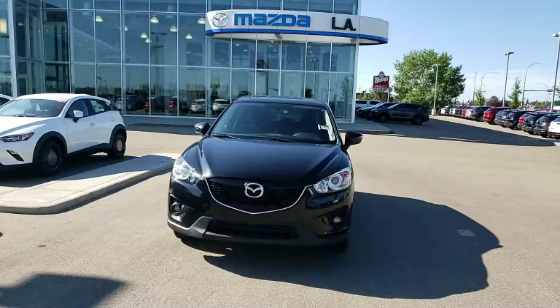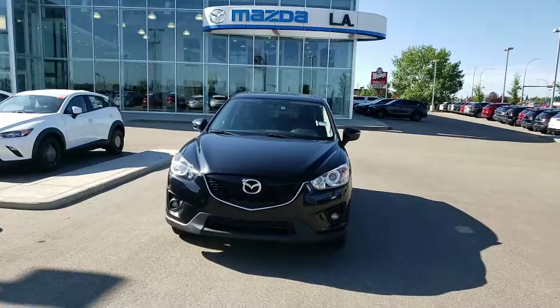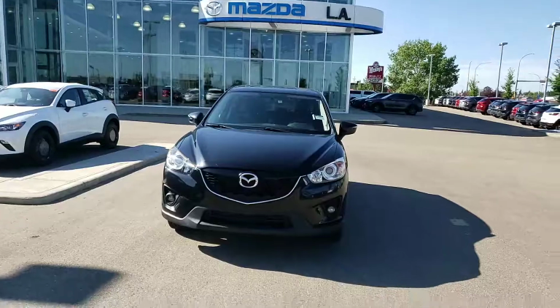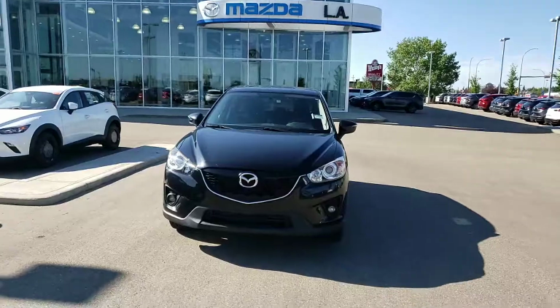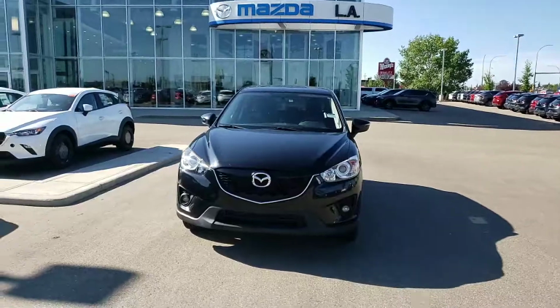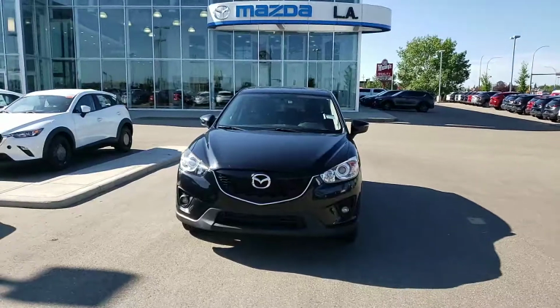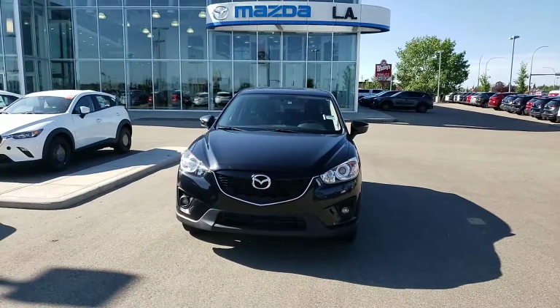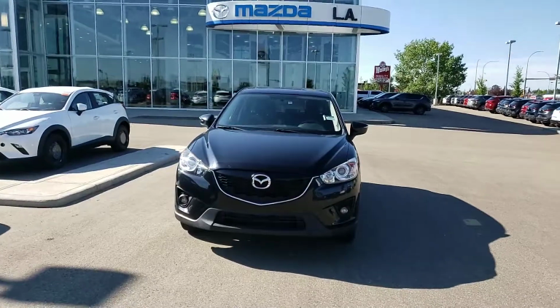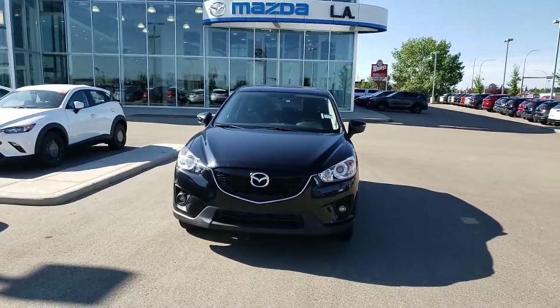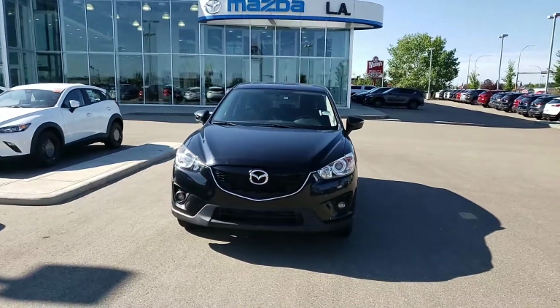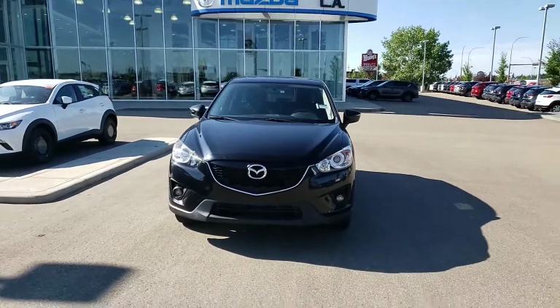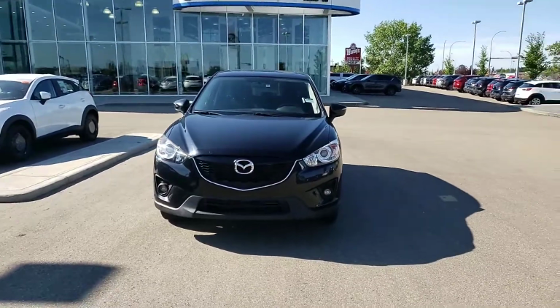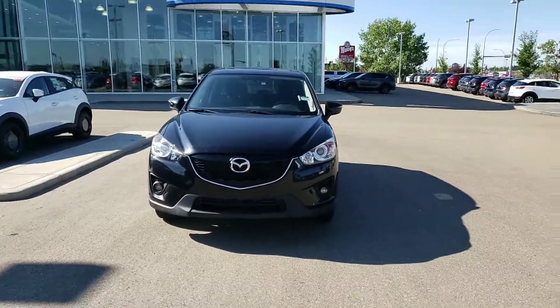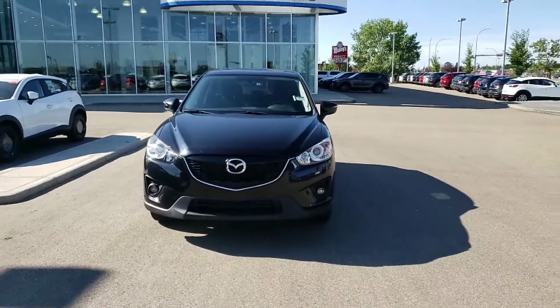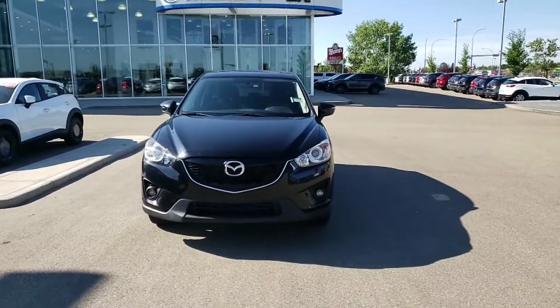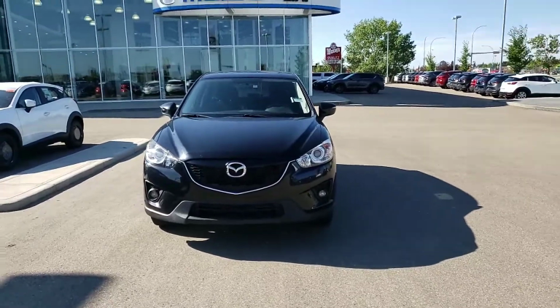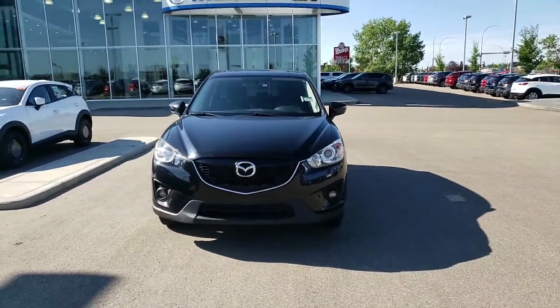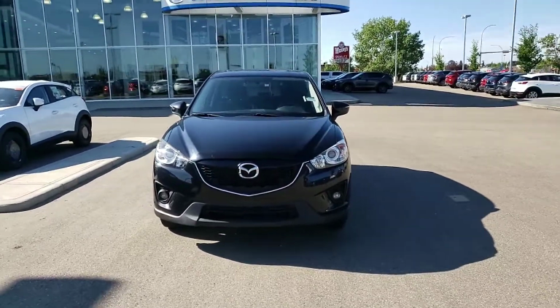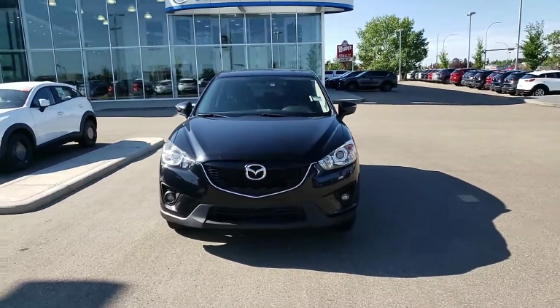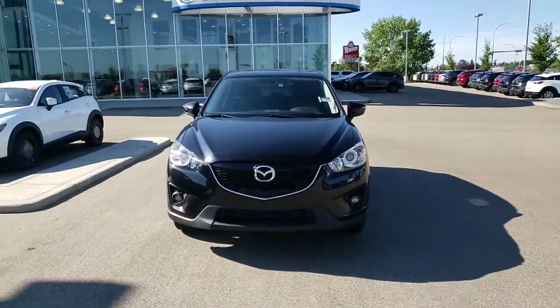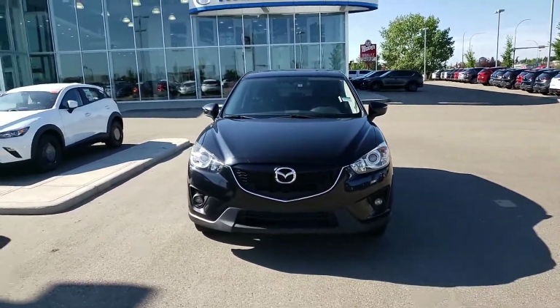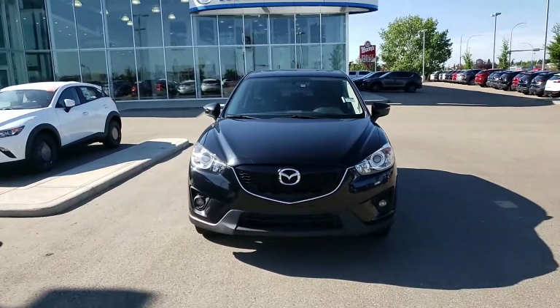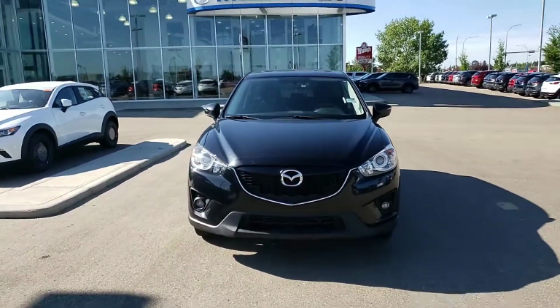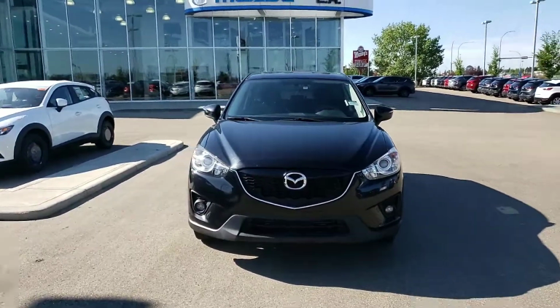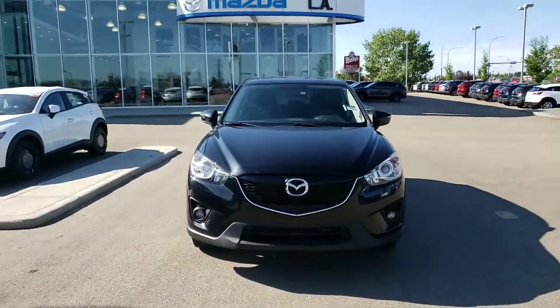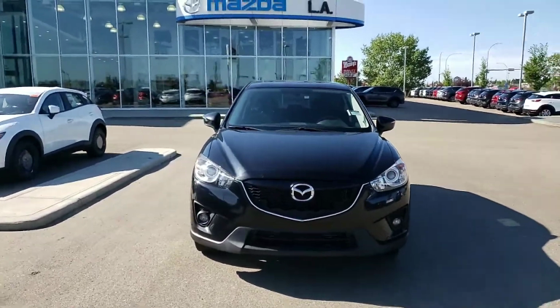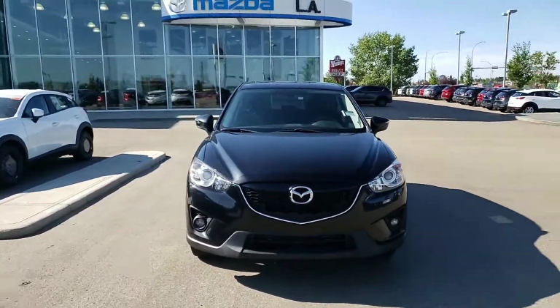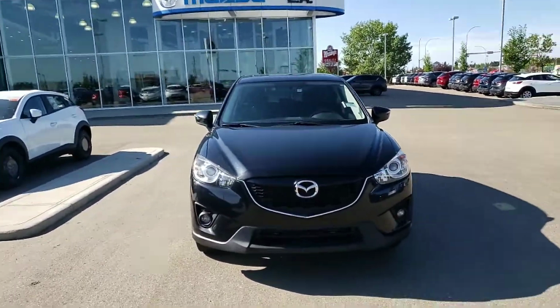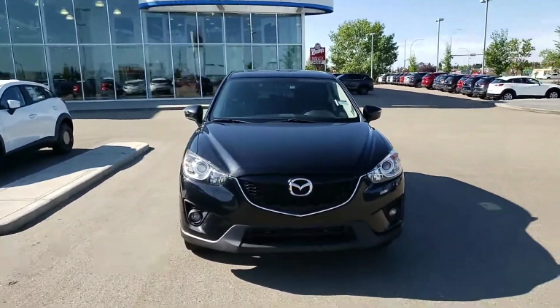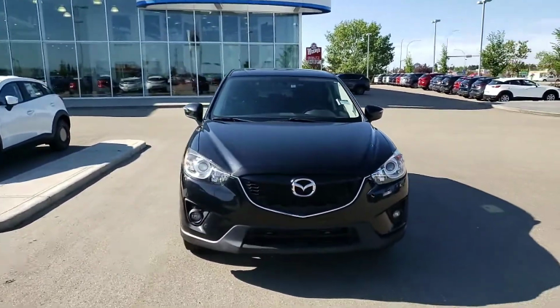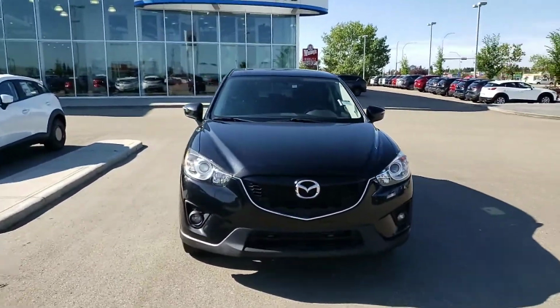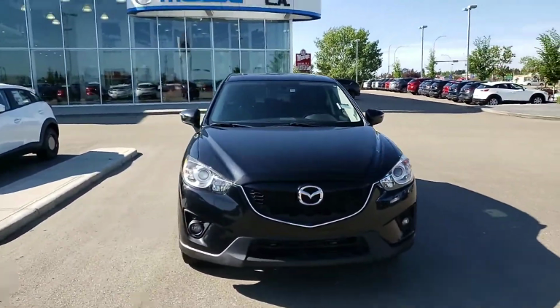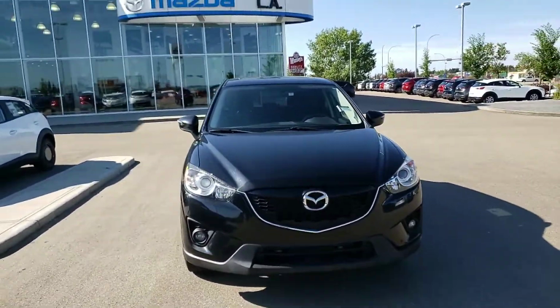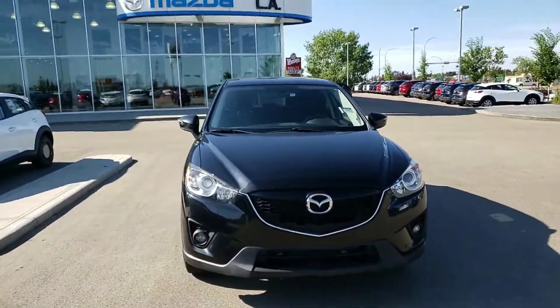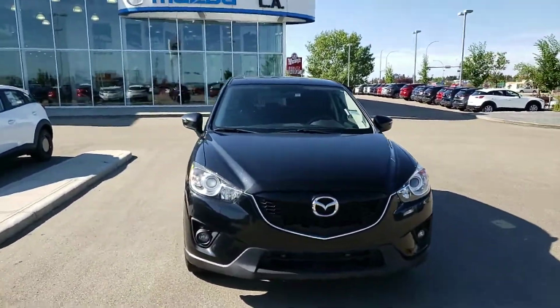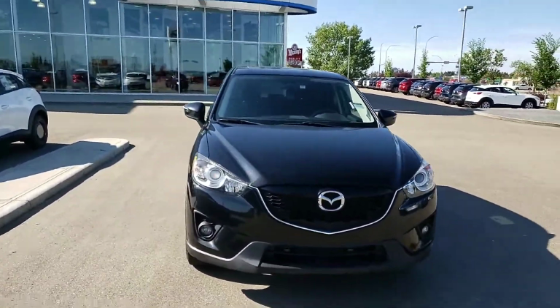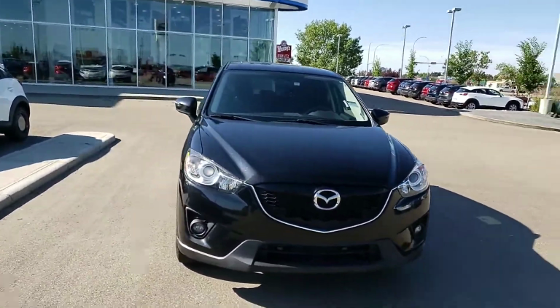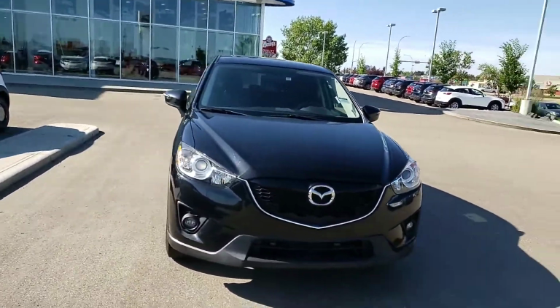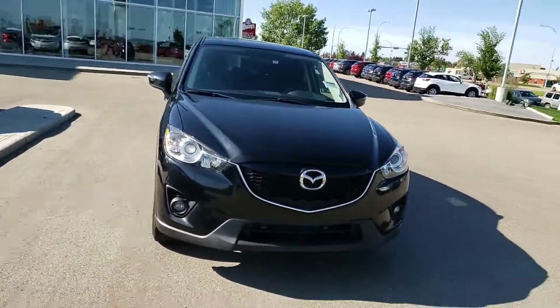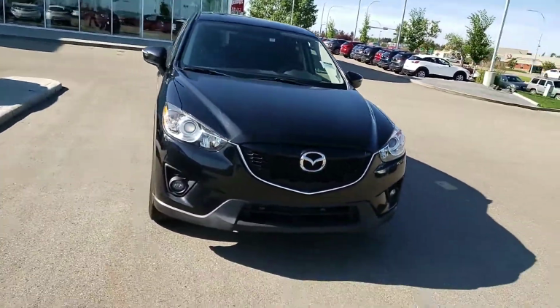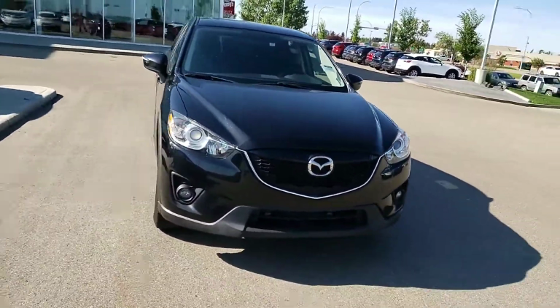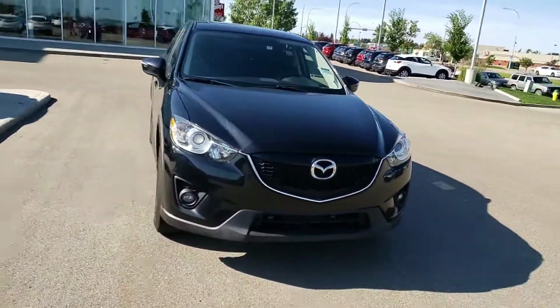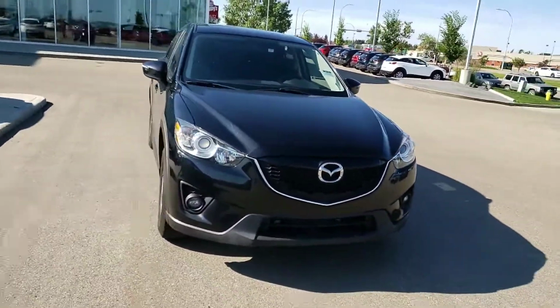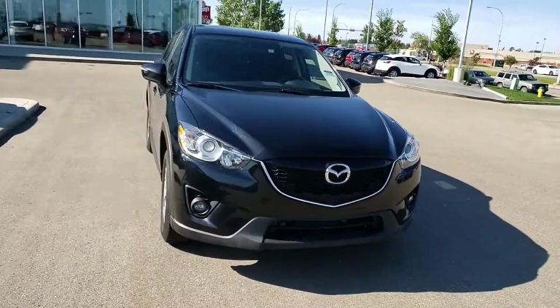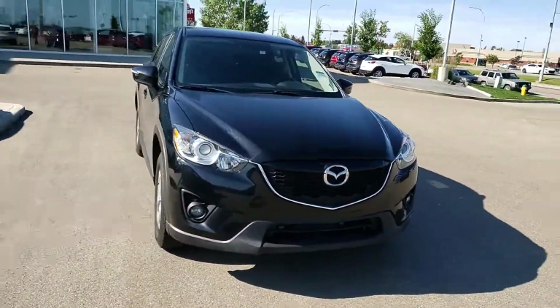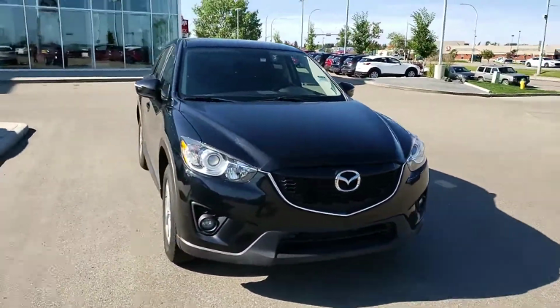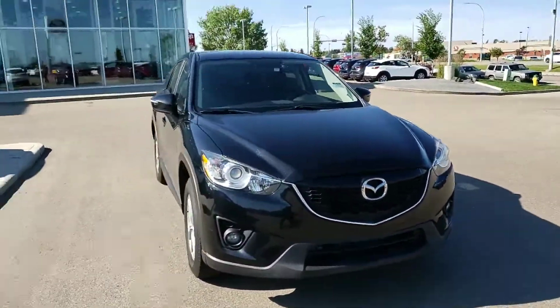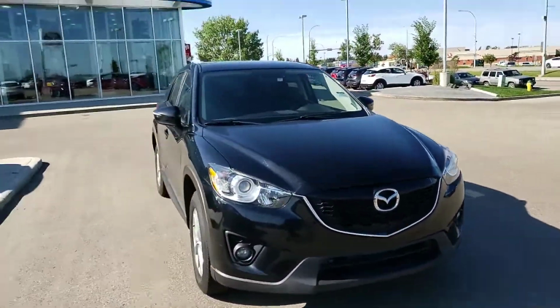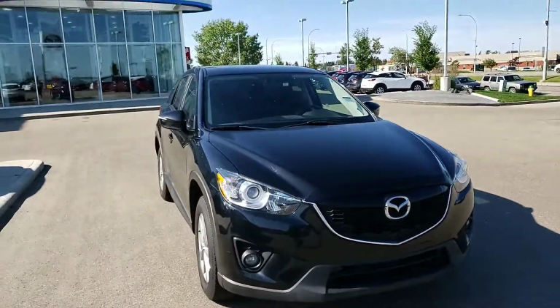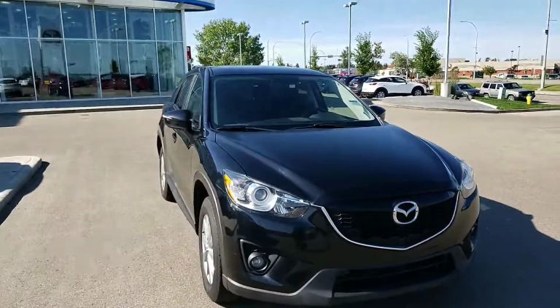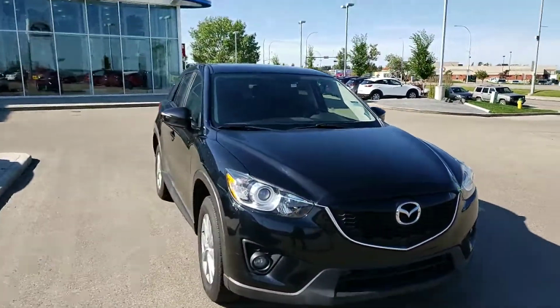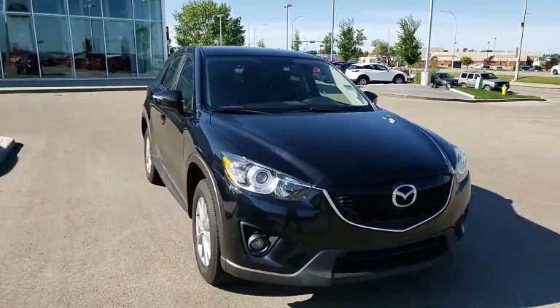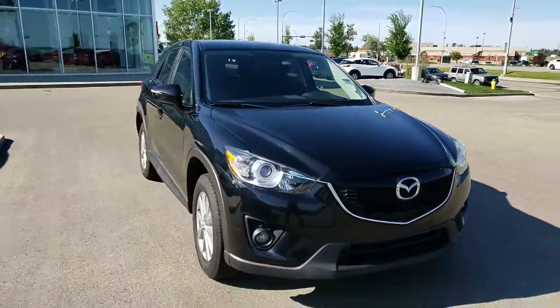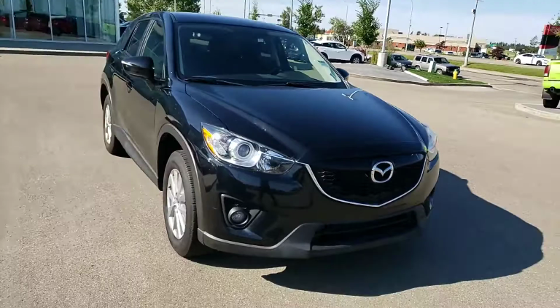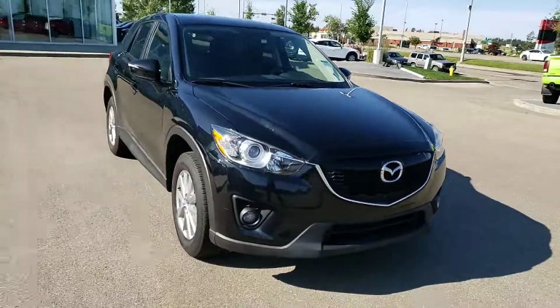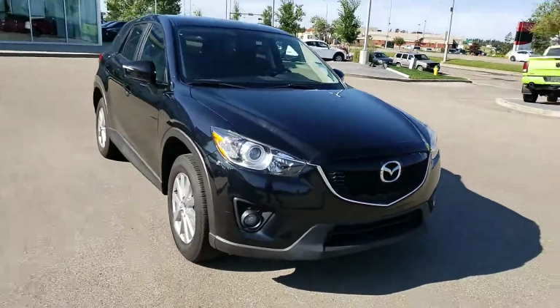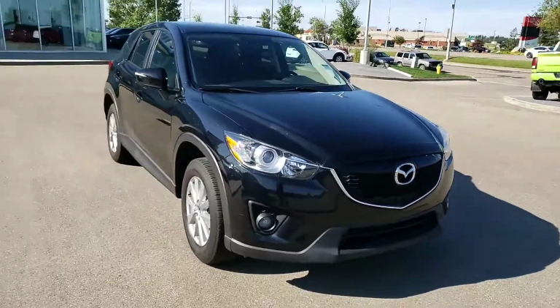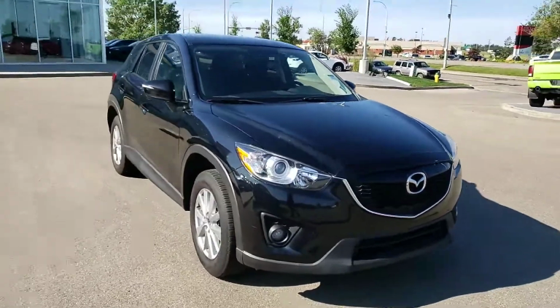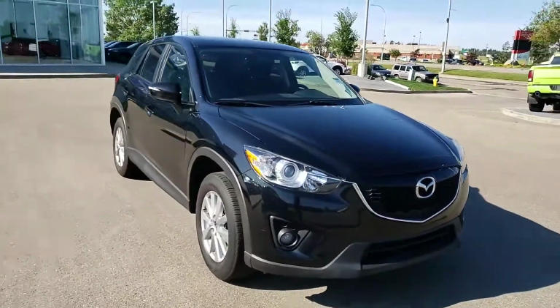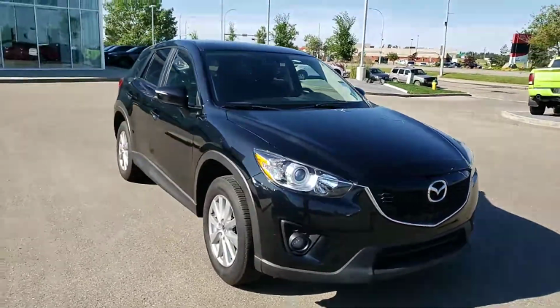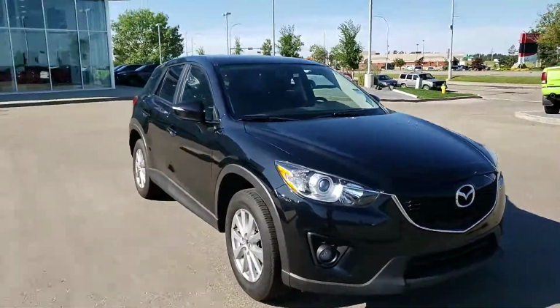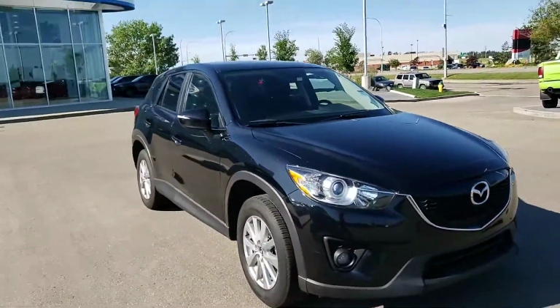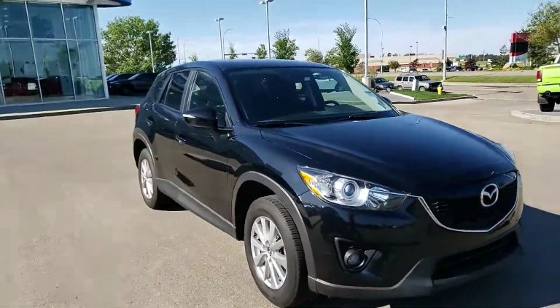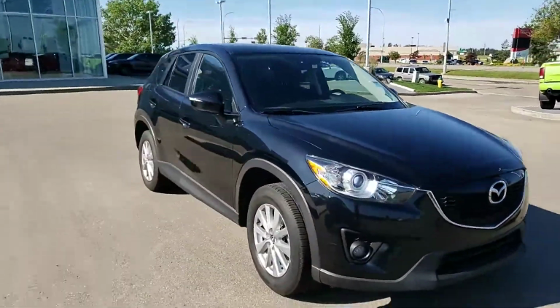Hey Harman, this is Gurpi from LA Mazda. Here I have for you the beautiful 2015 Mazda CX-5.